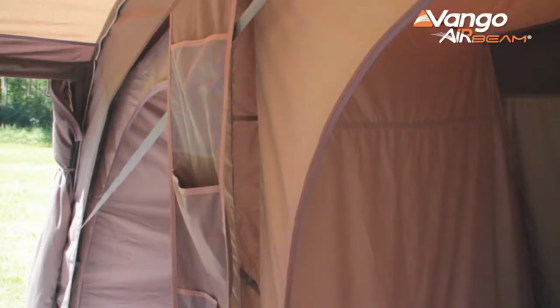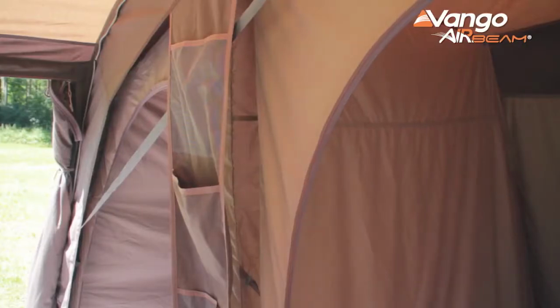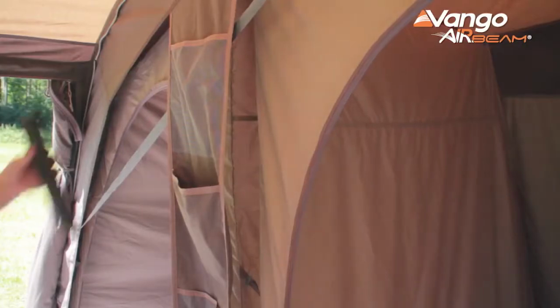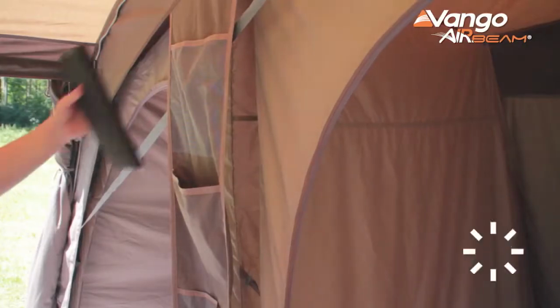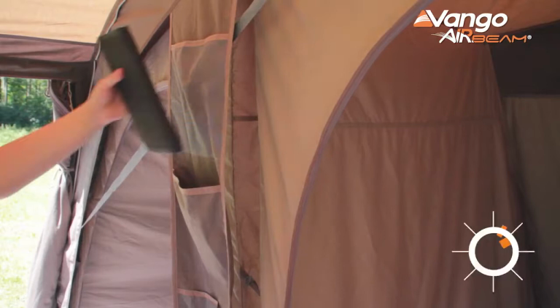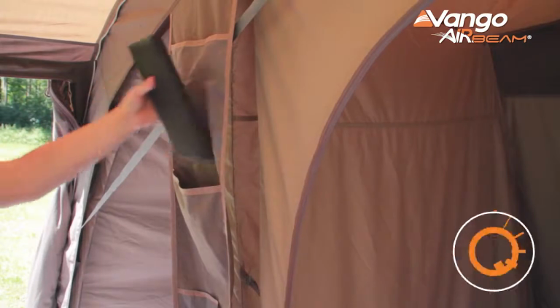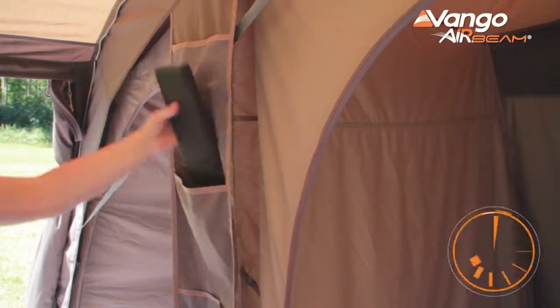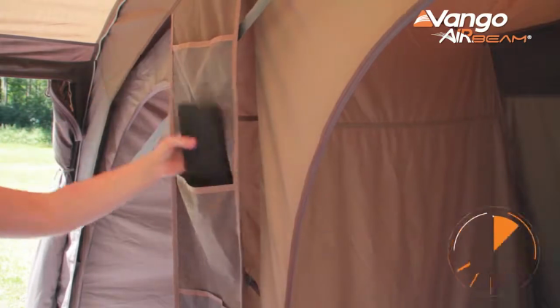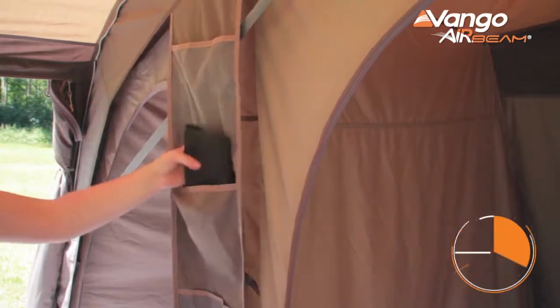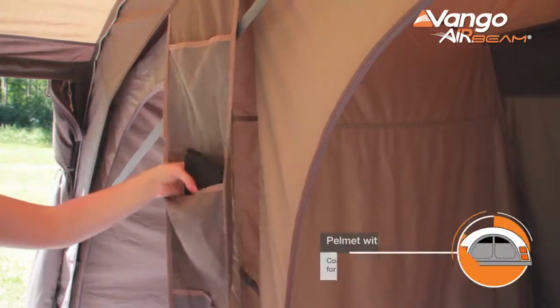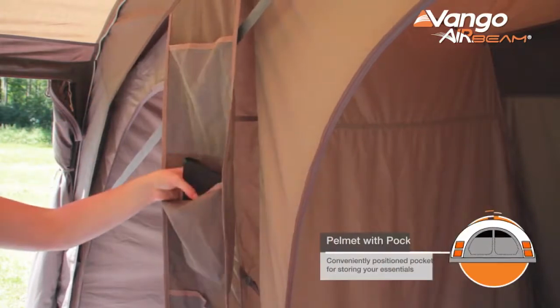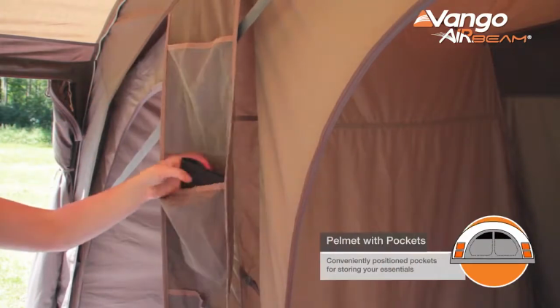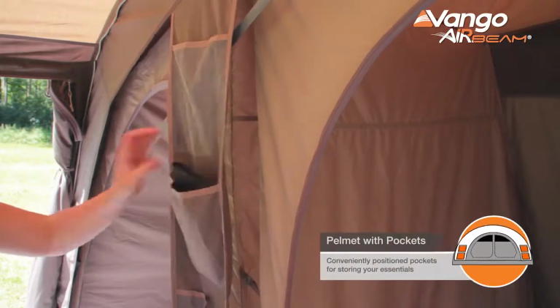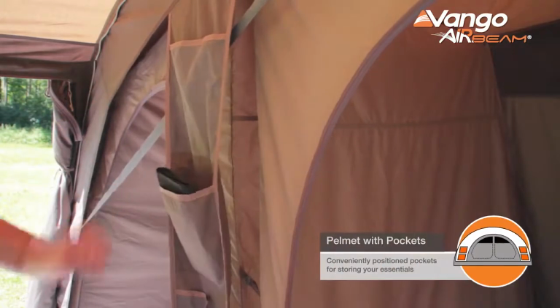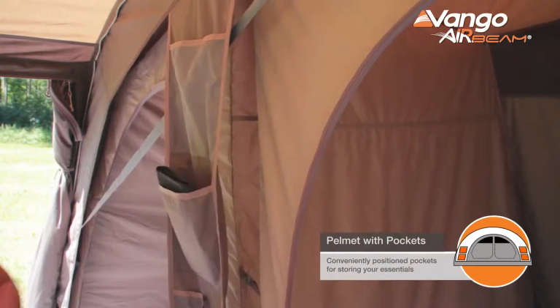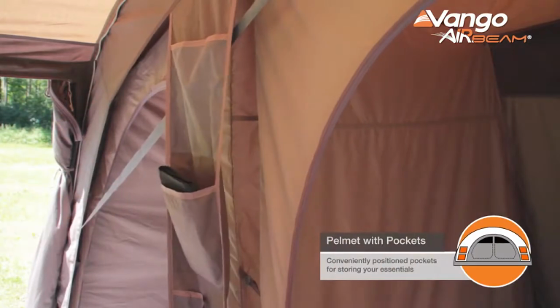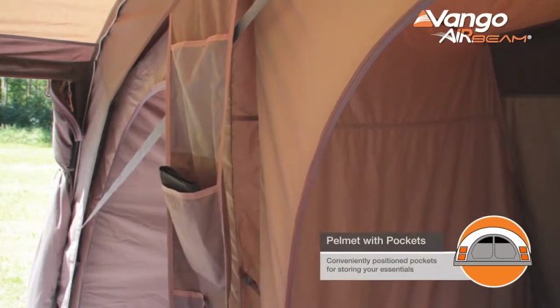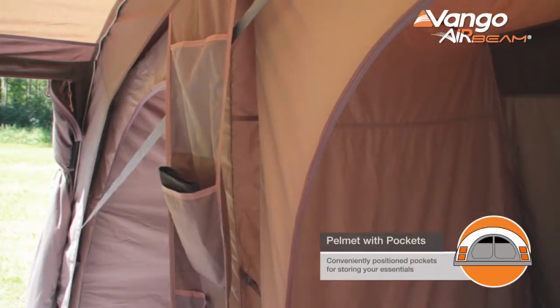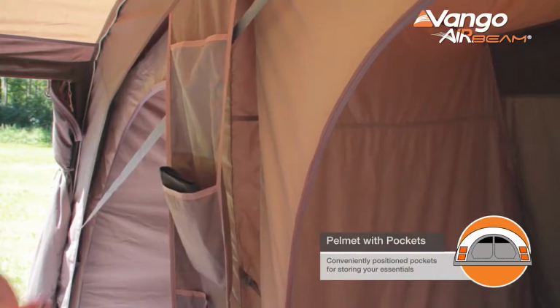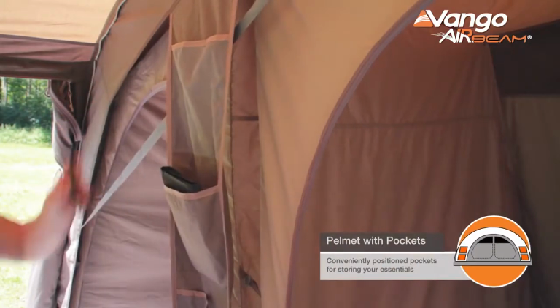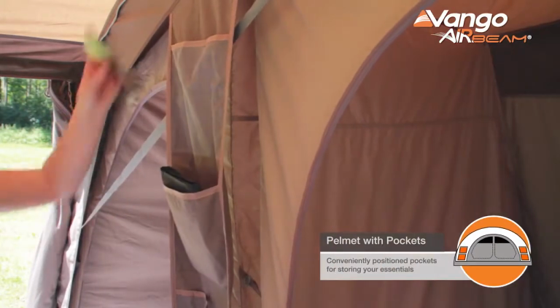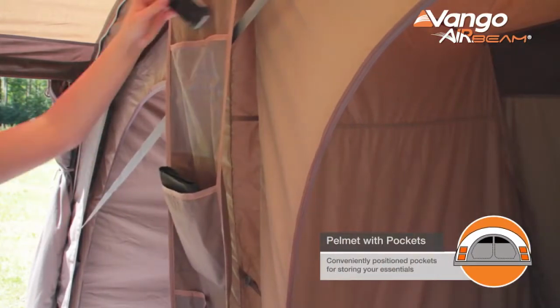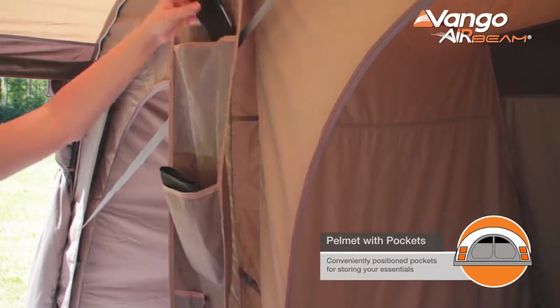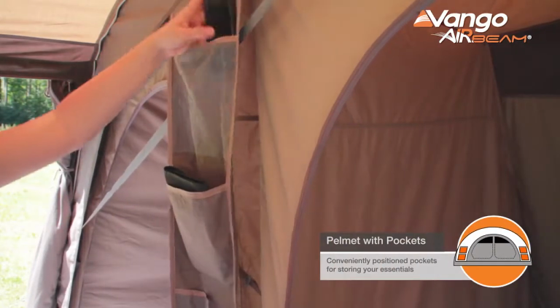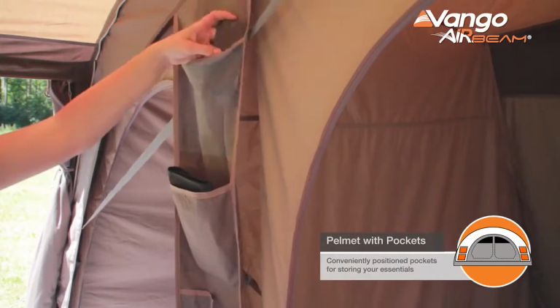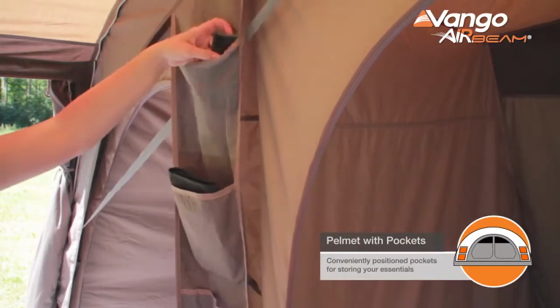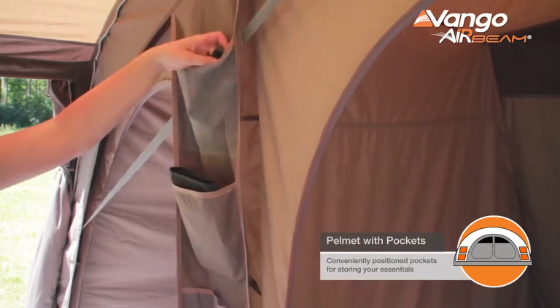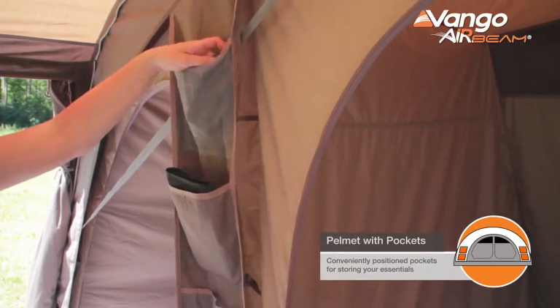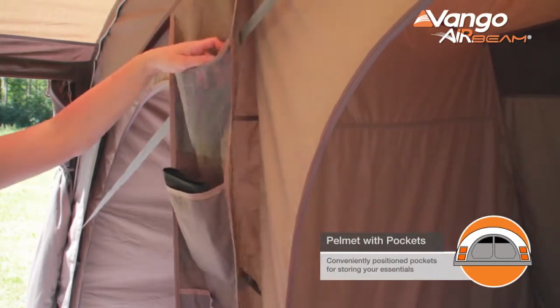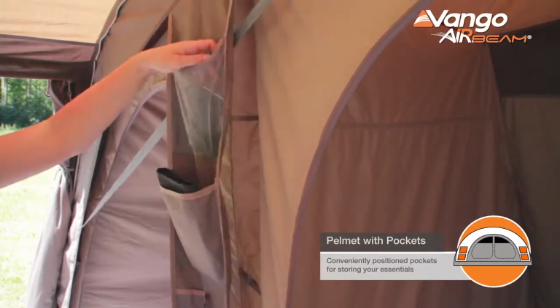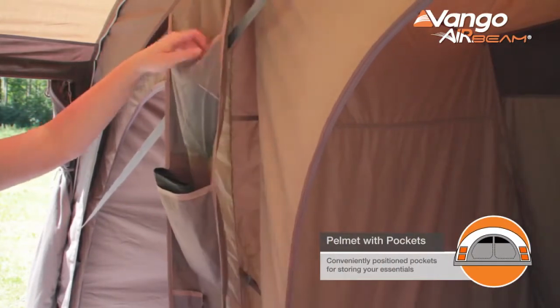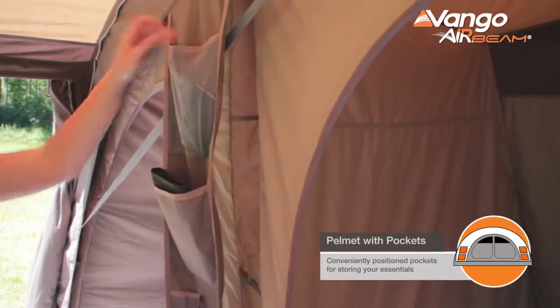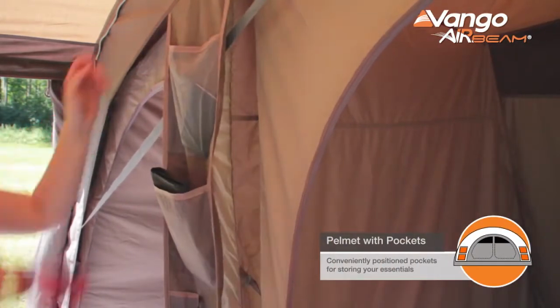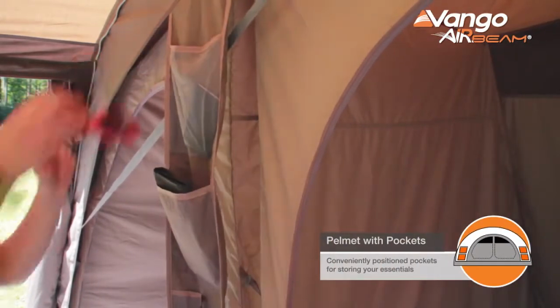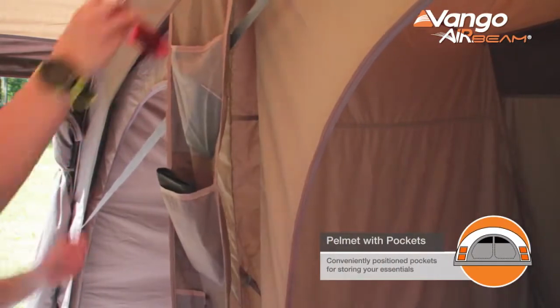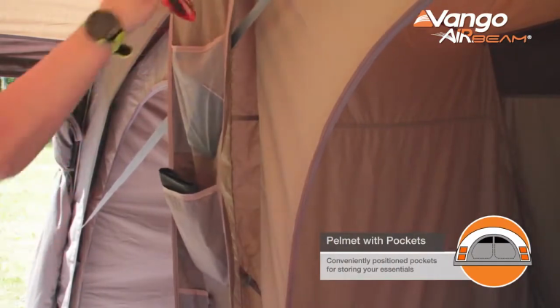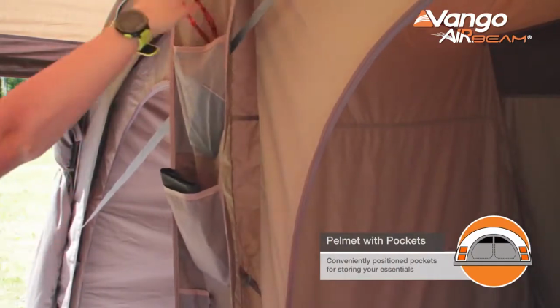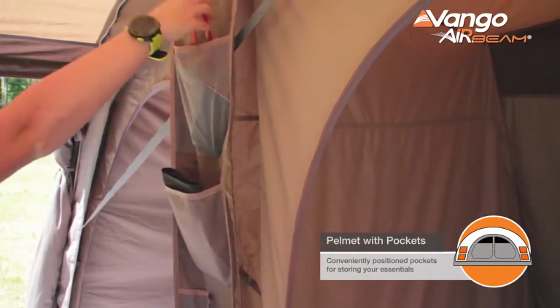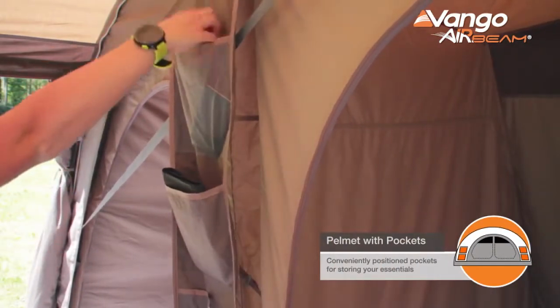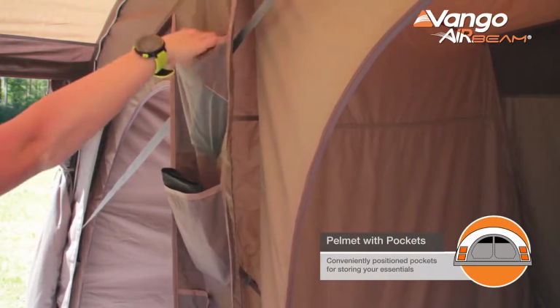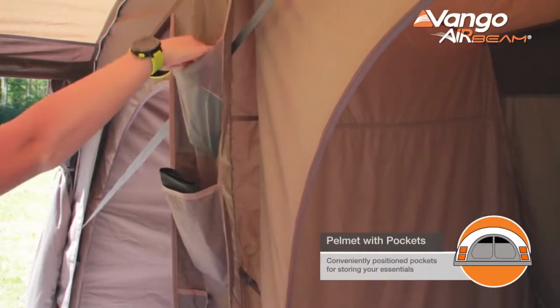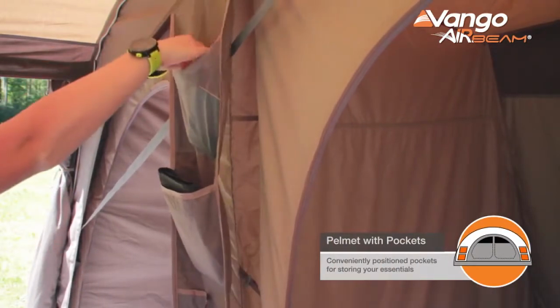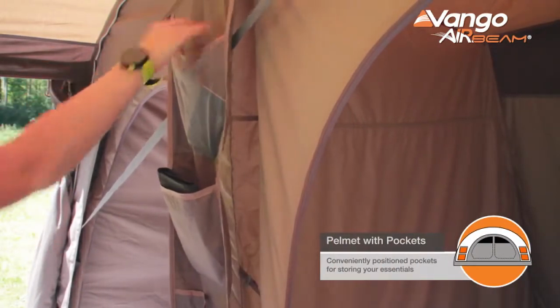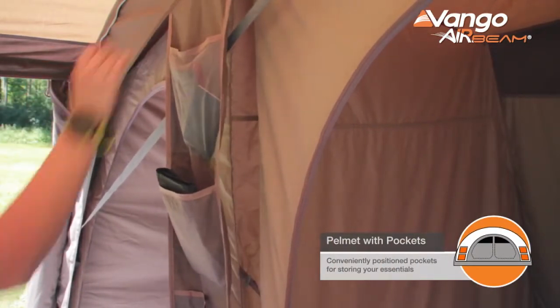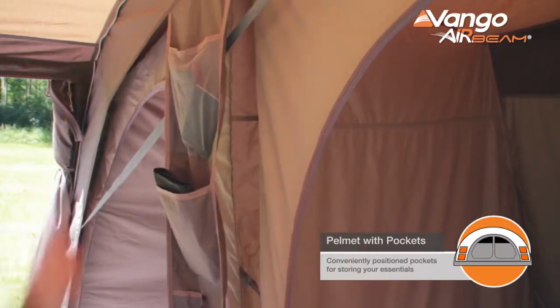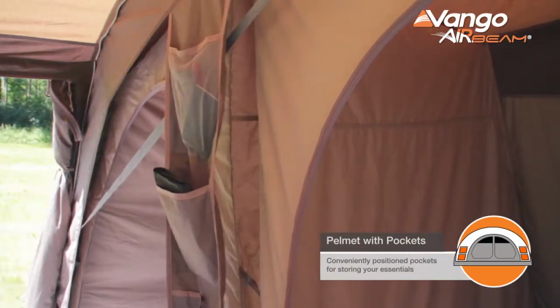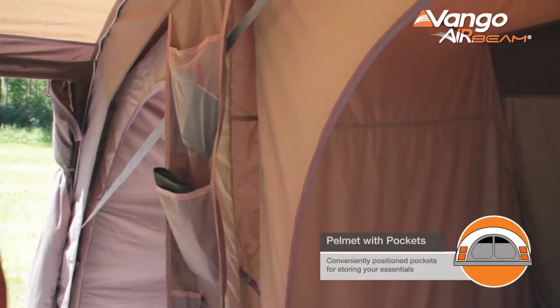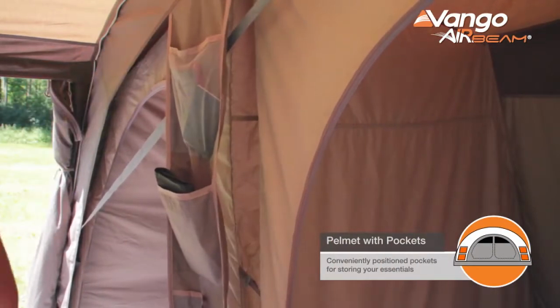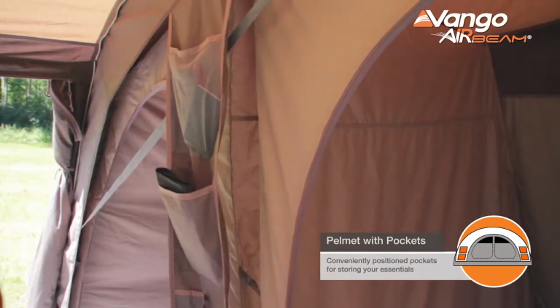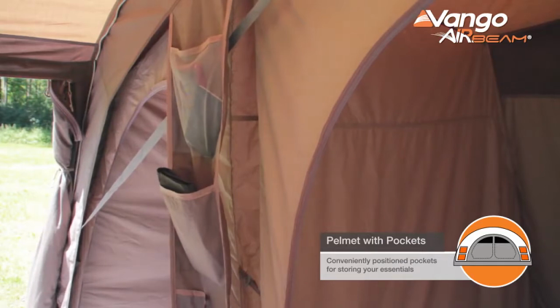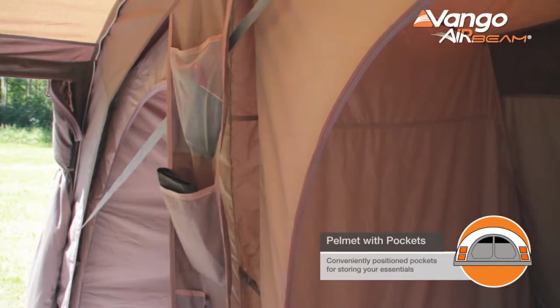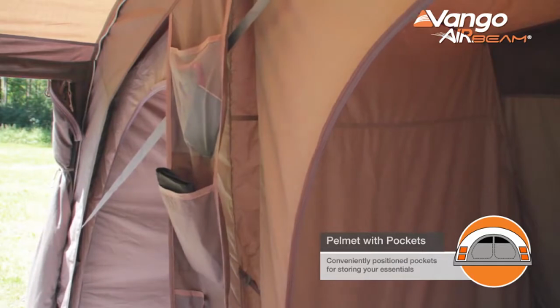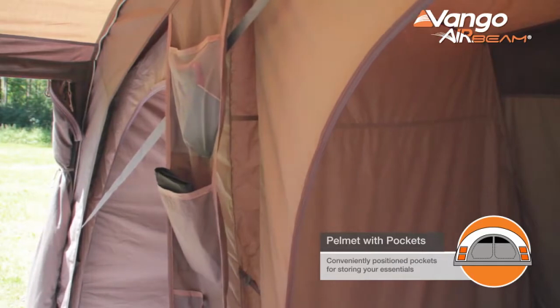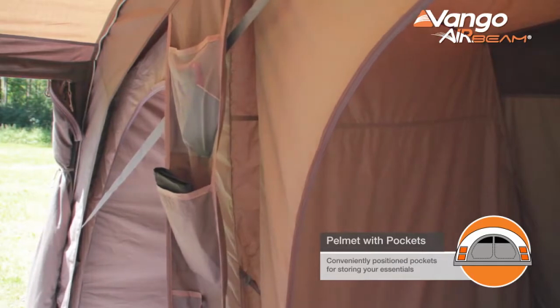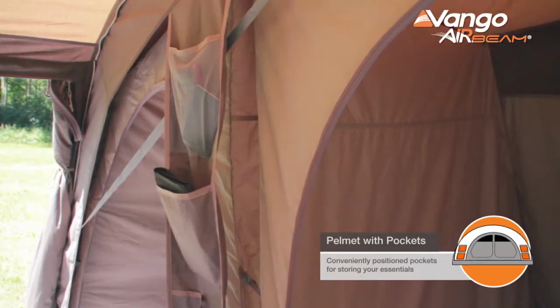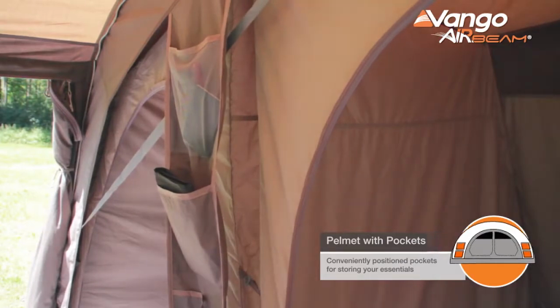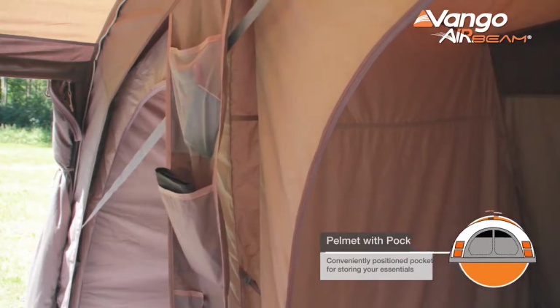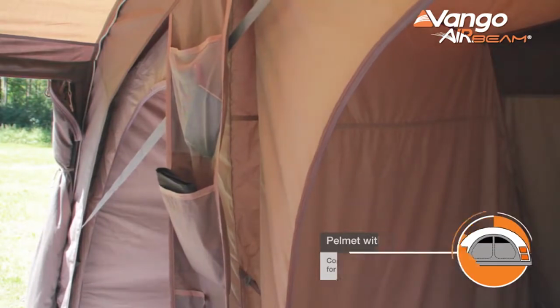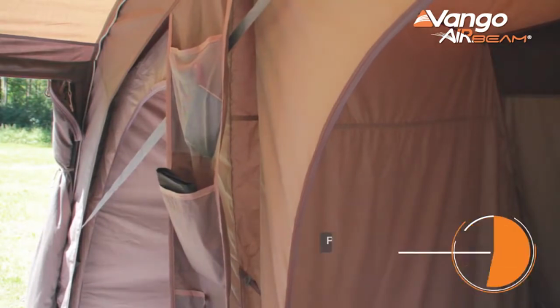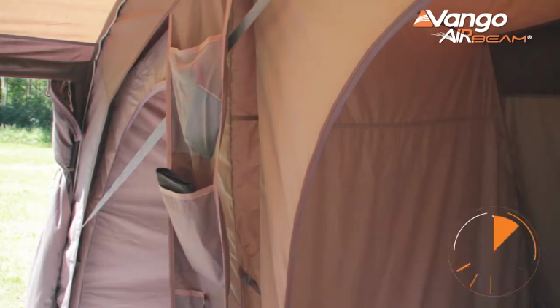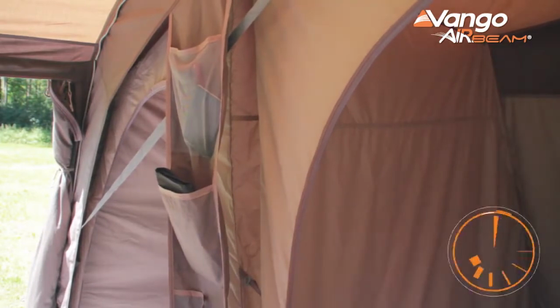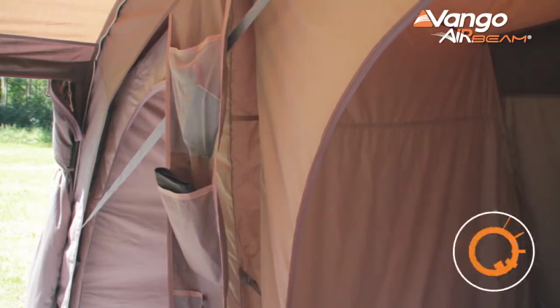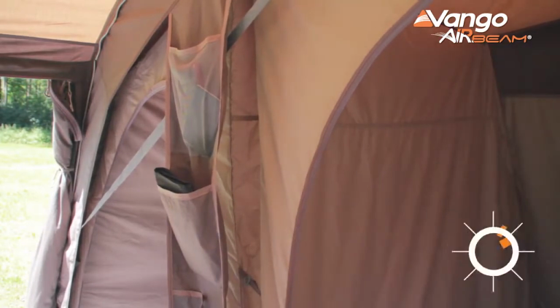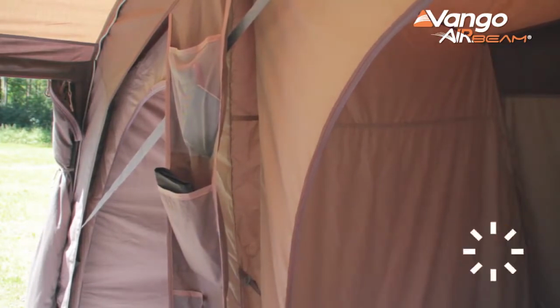In the living area of the tent you'll find multiple pockets, plus our vertical pelmet storage pockets in between the bedrooms.